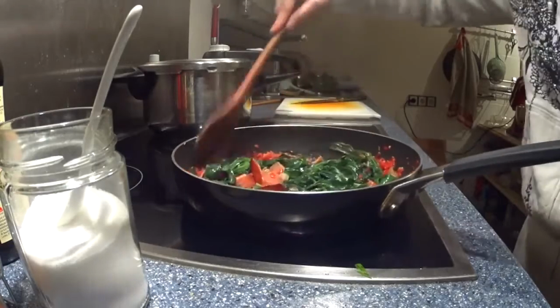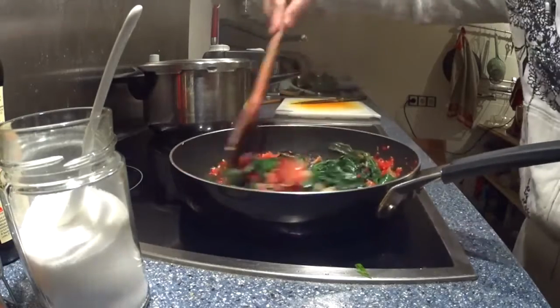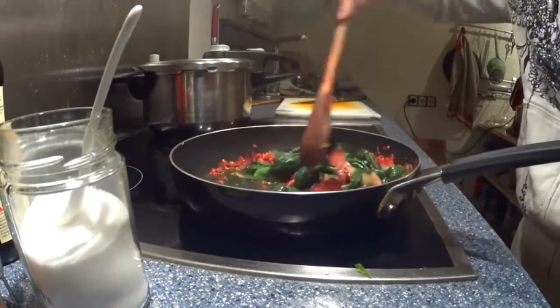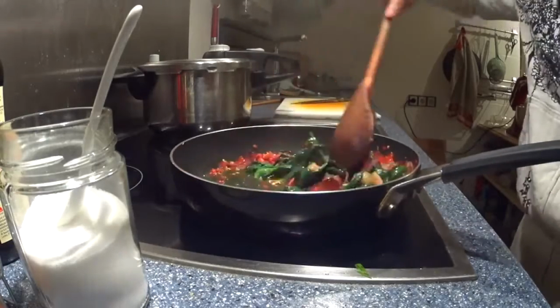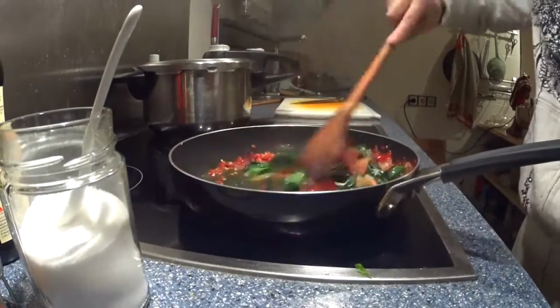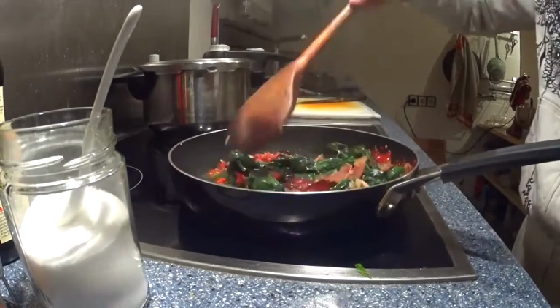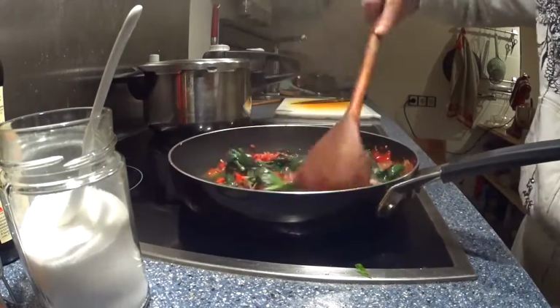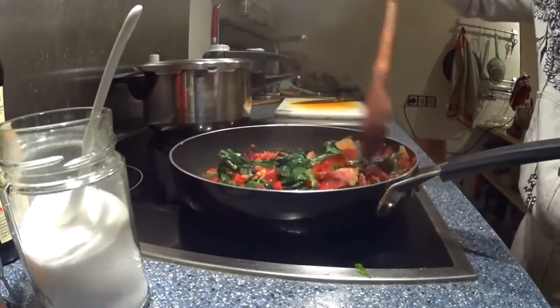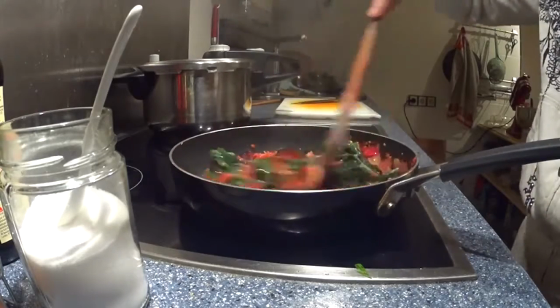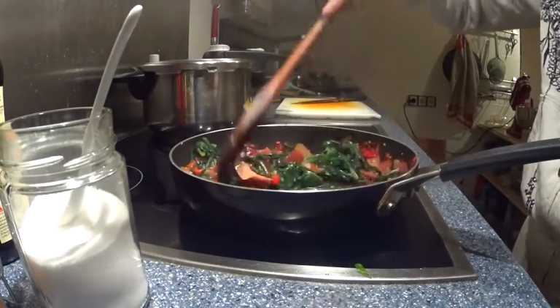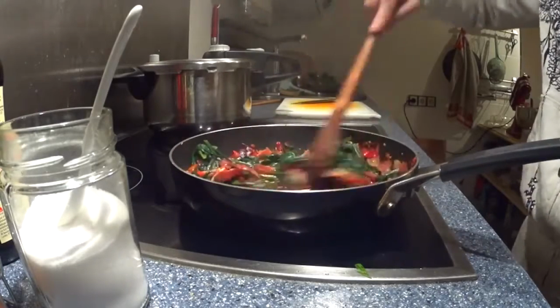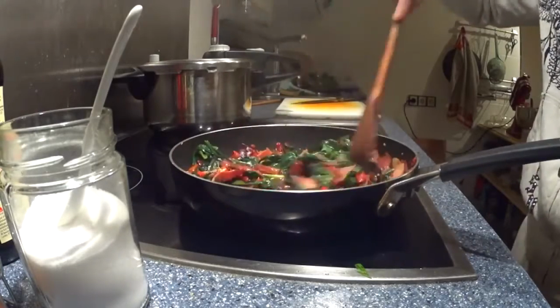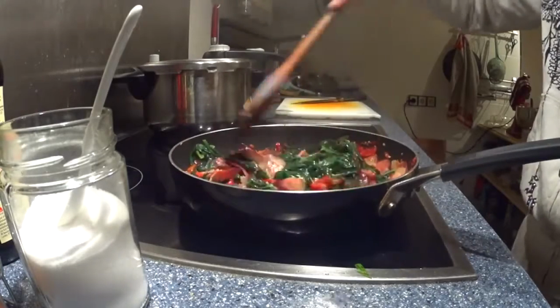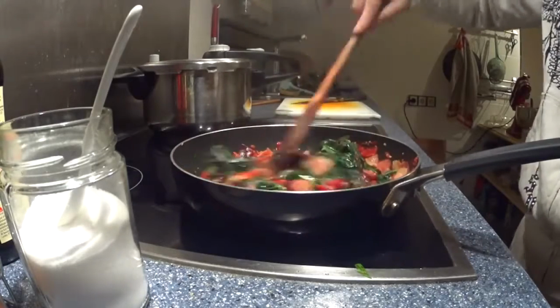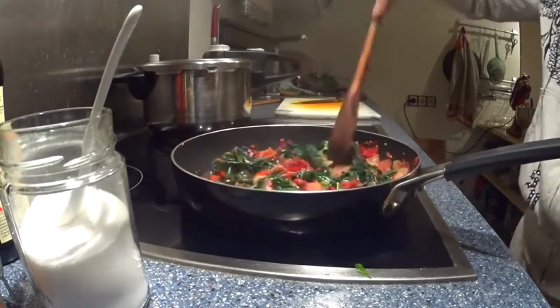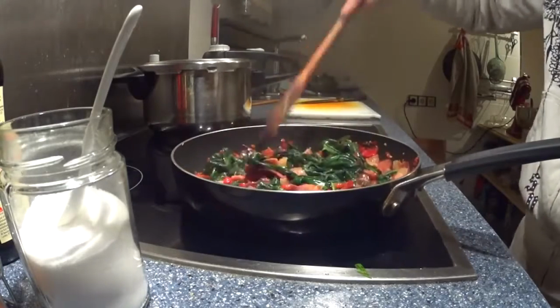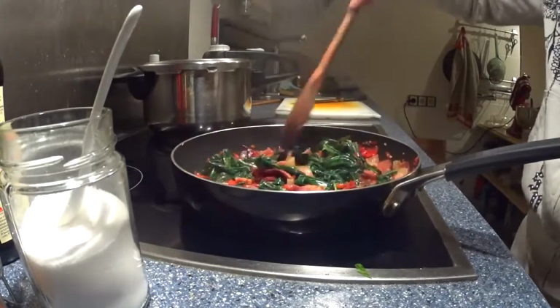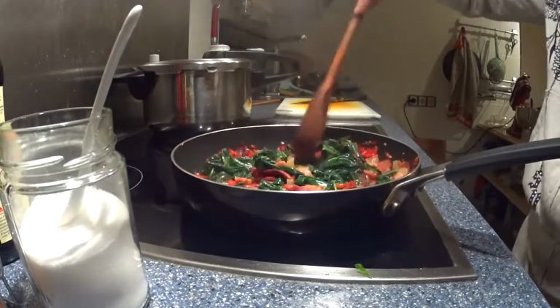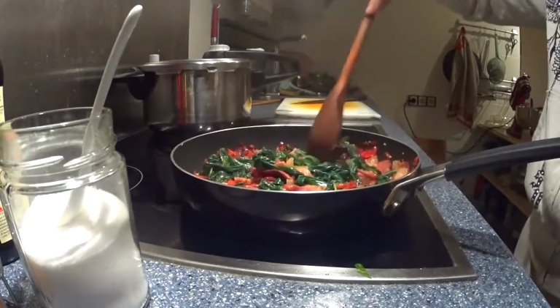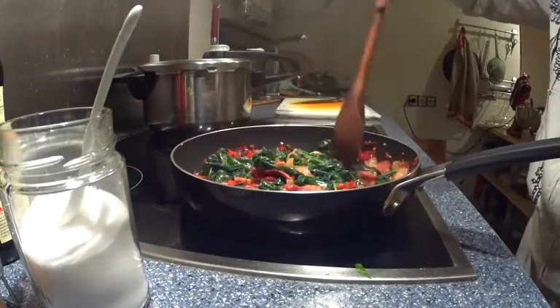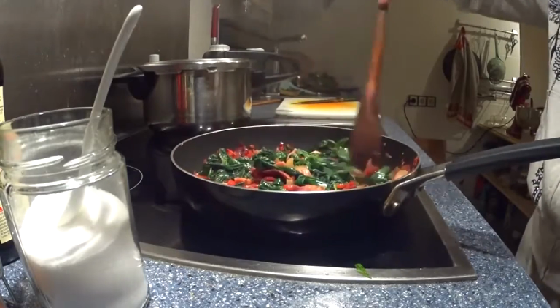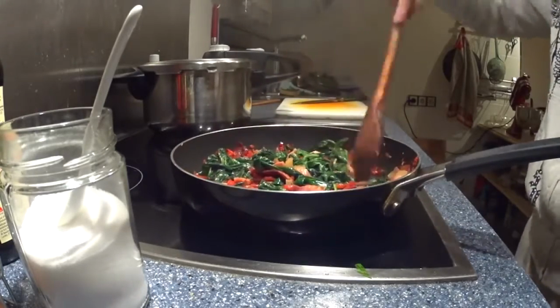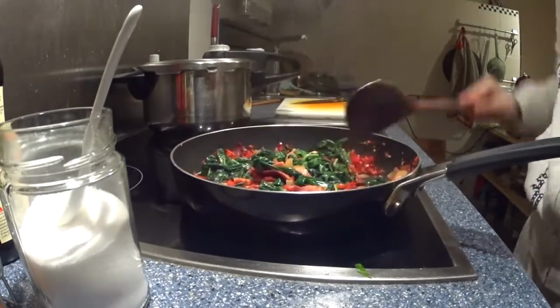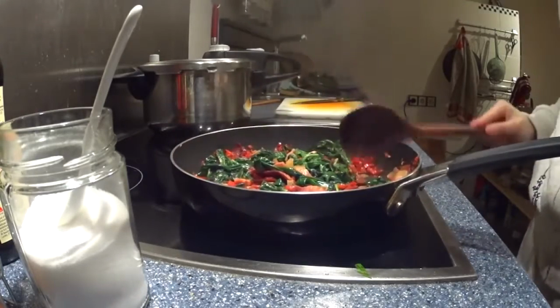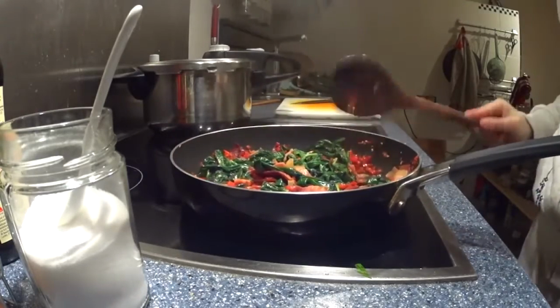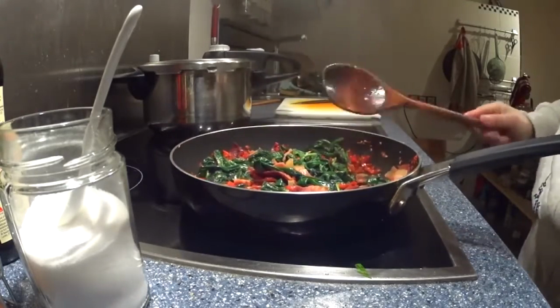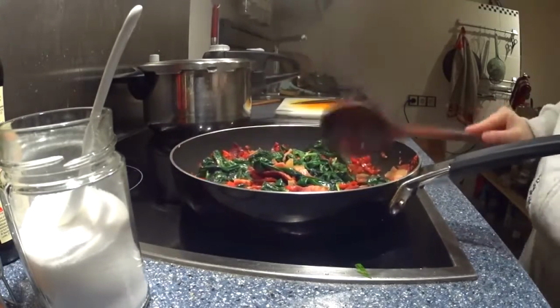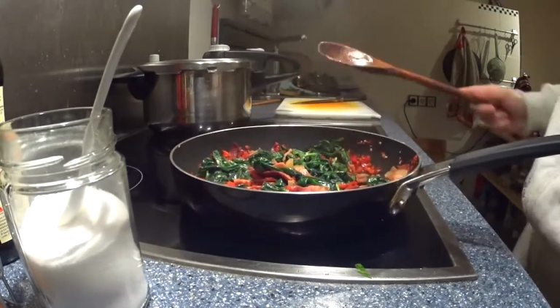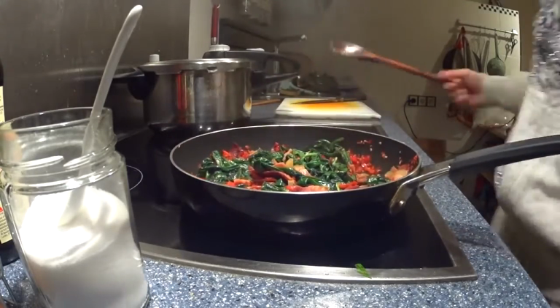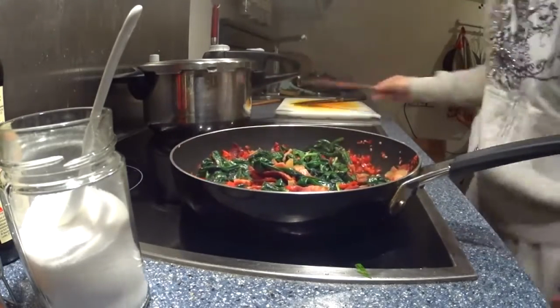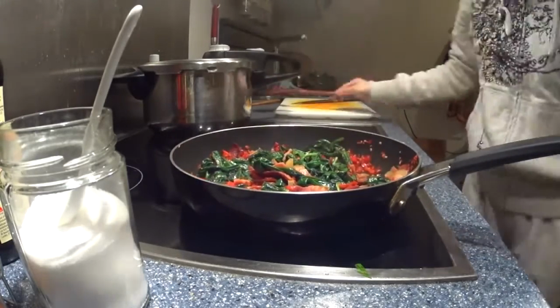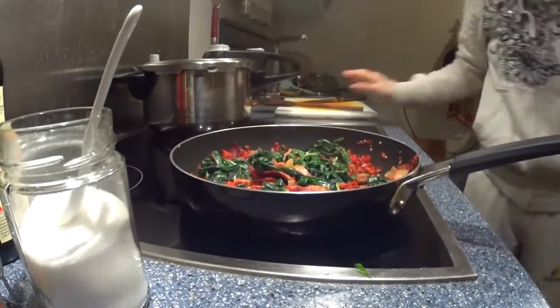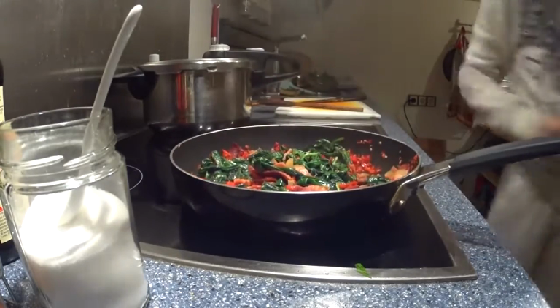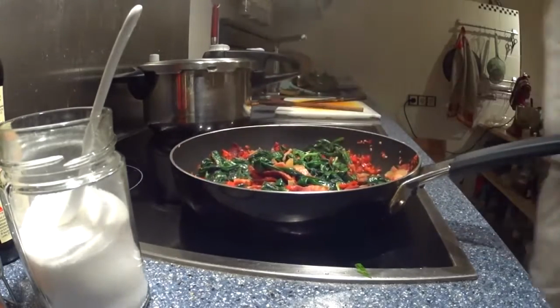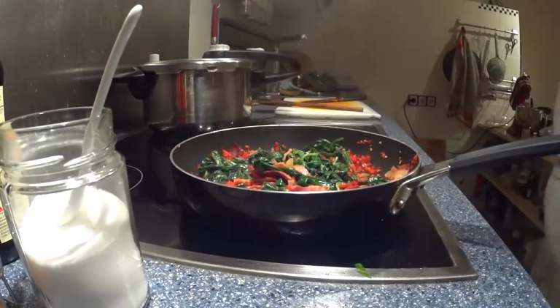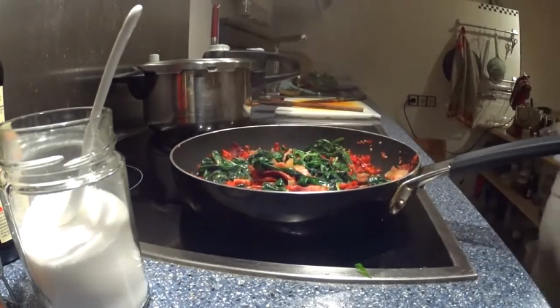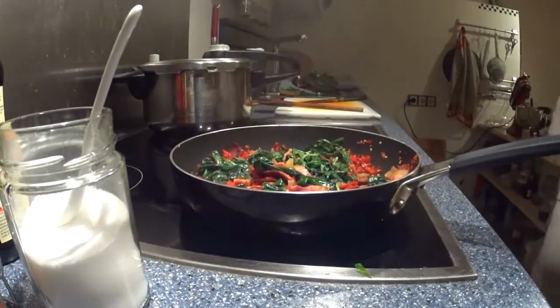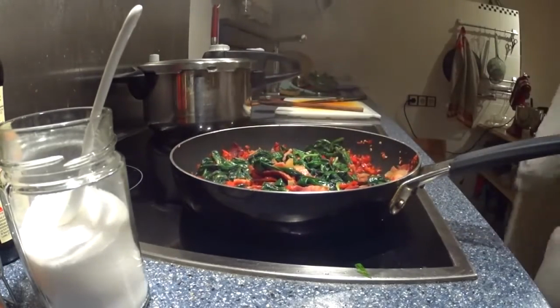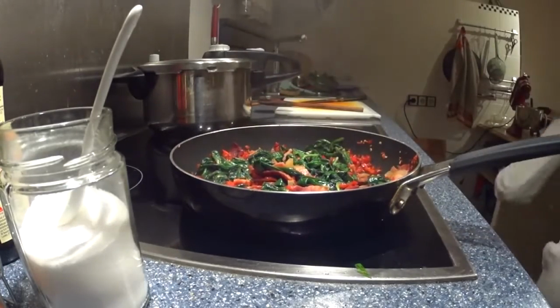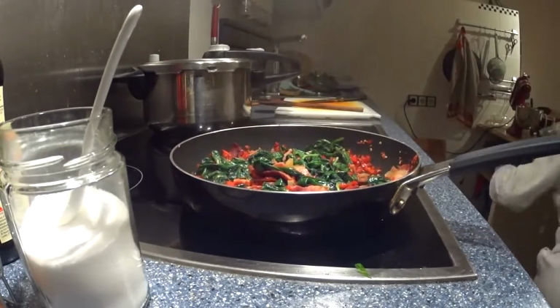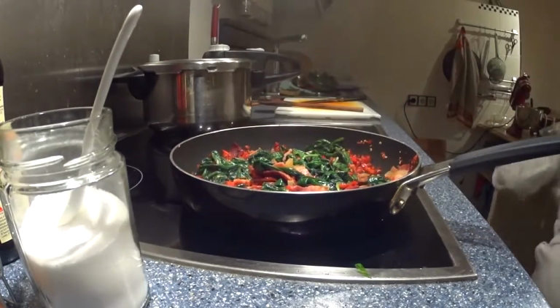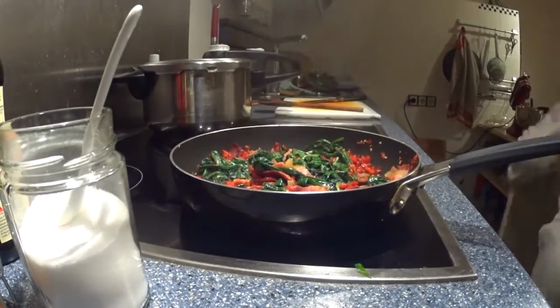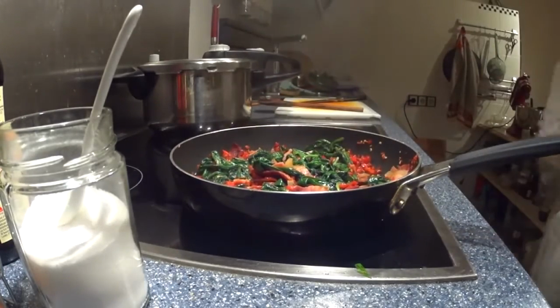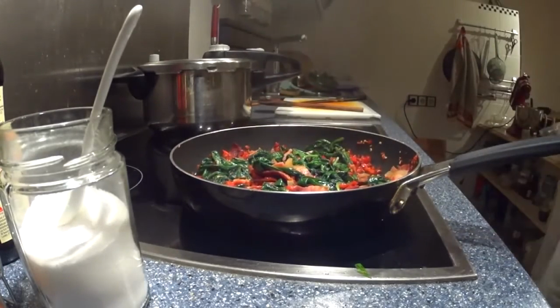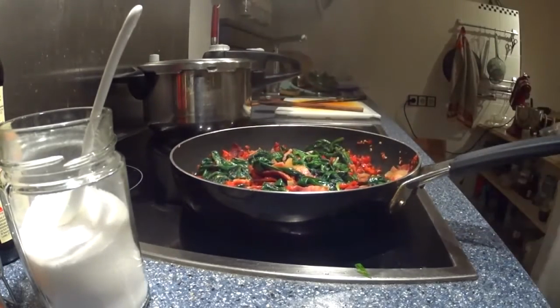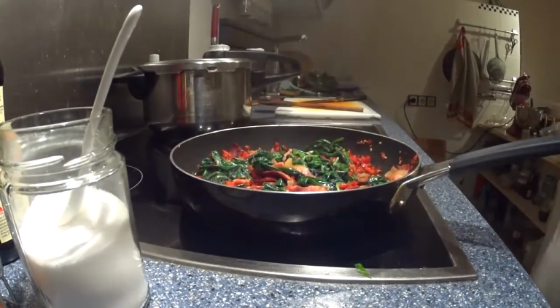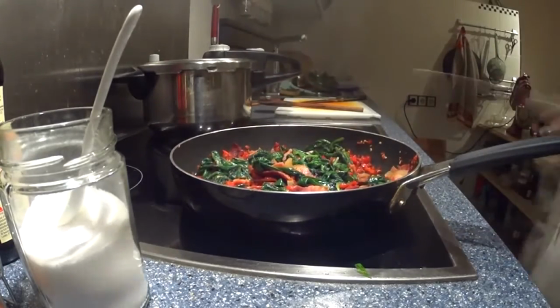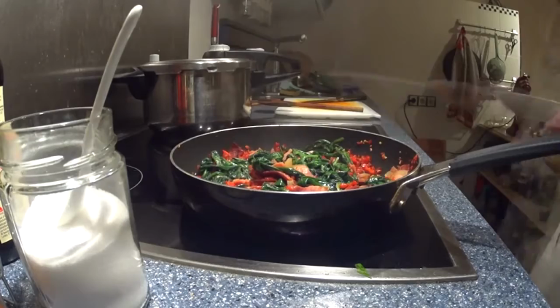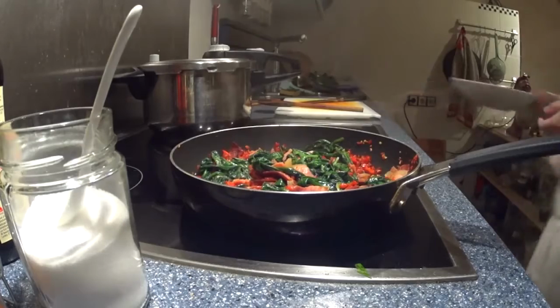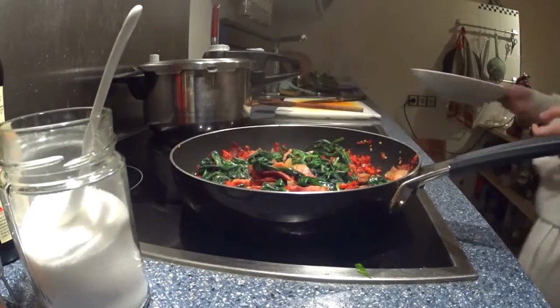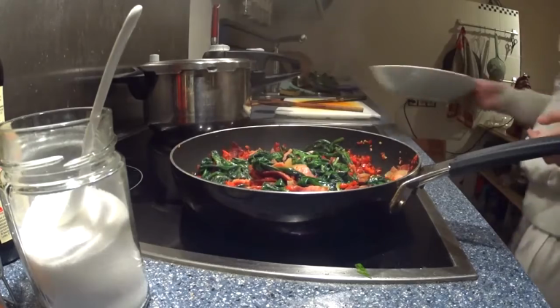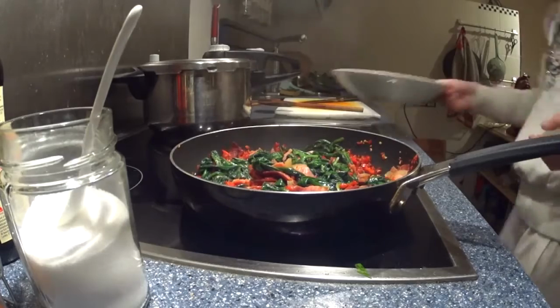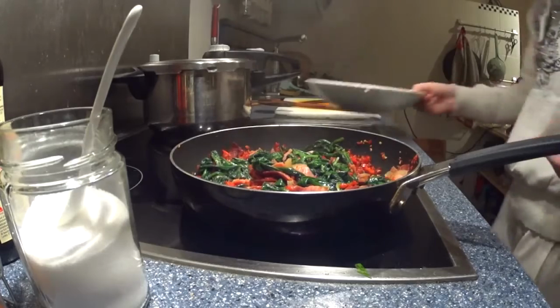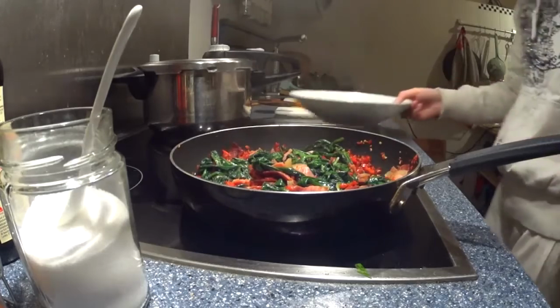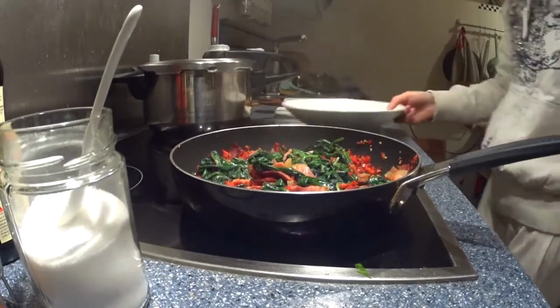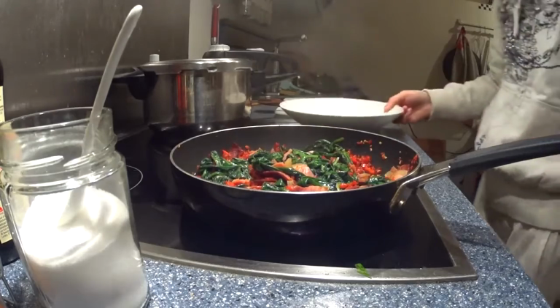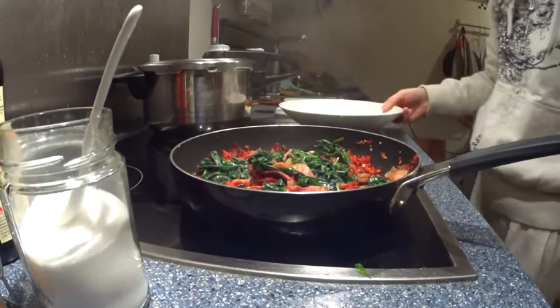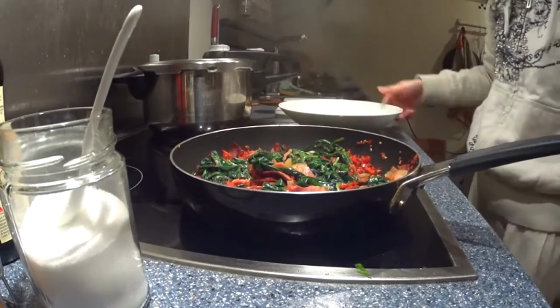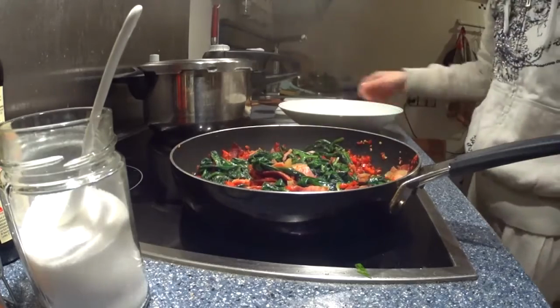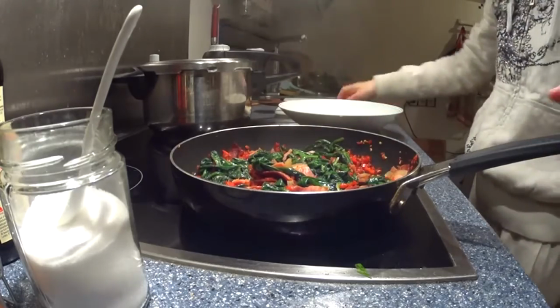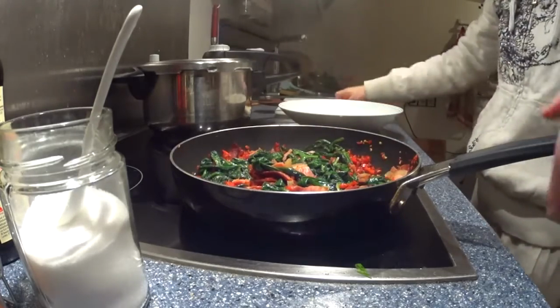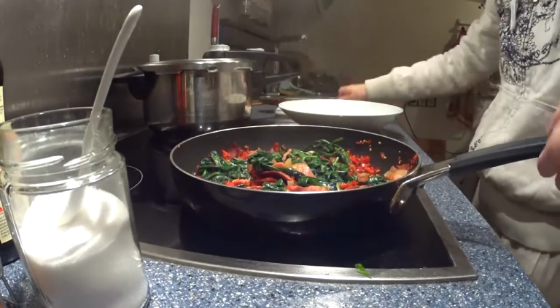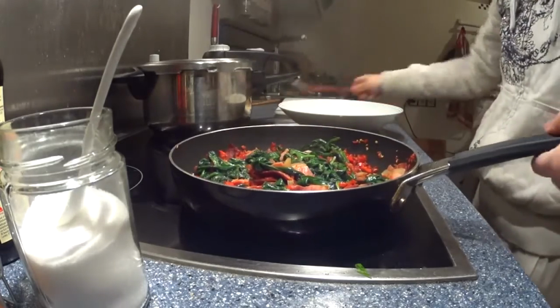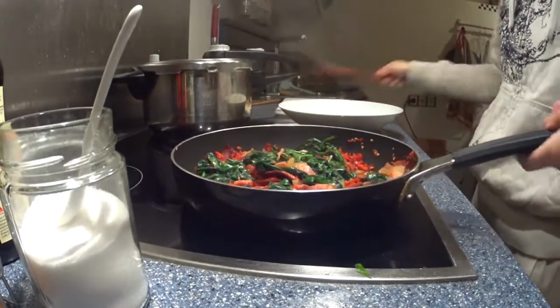And pretty soon, that's that. Put on a plate.